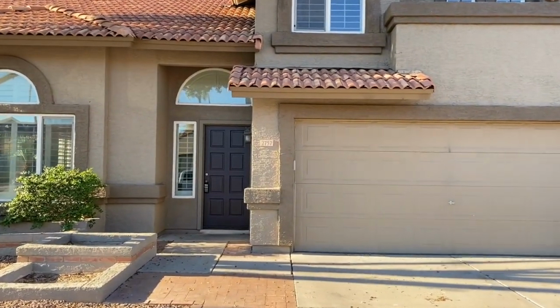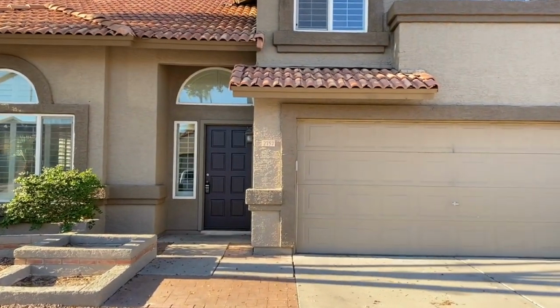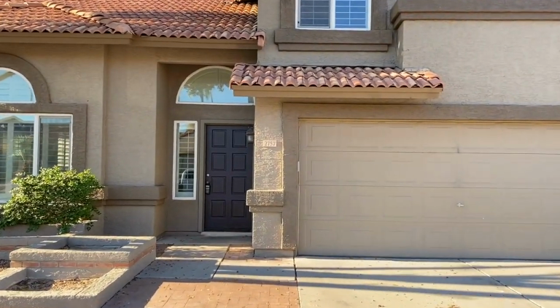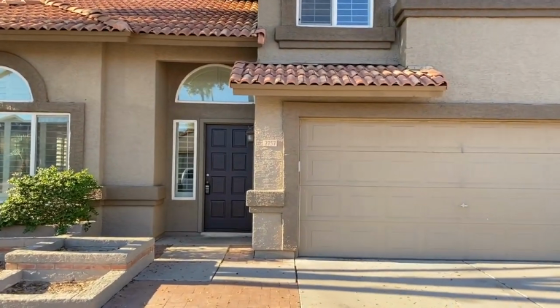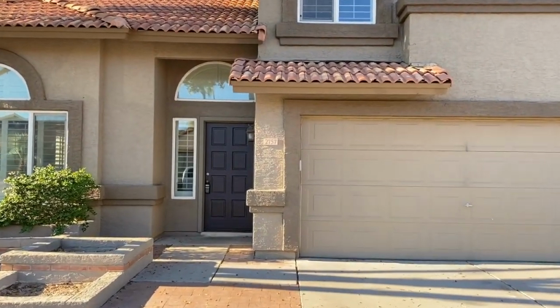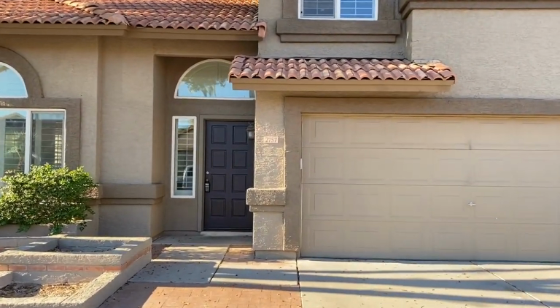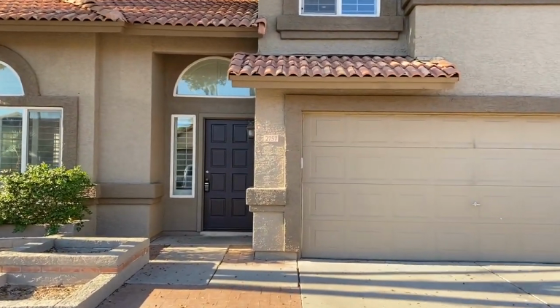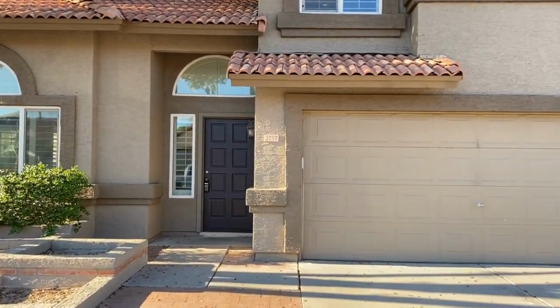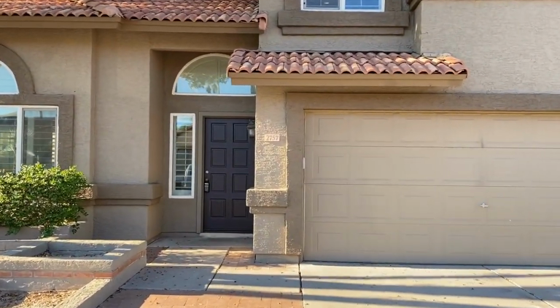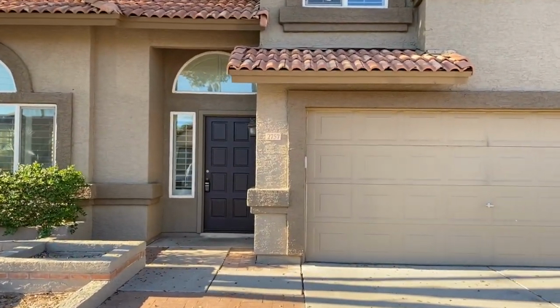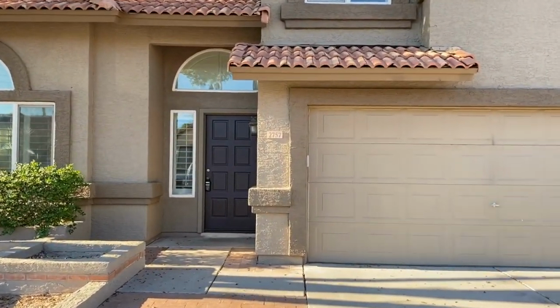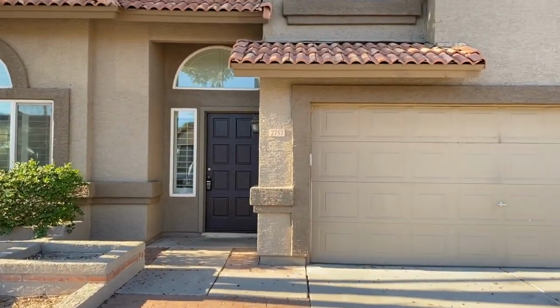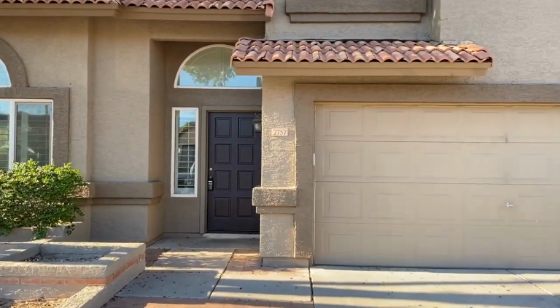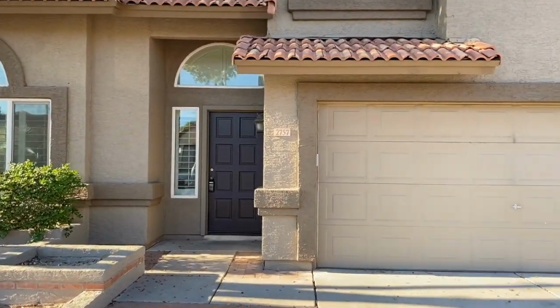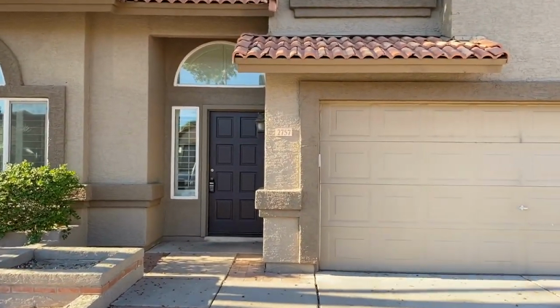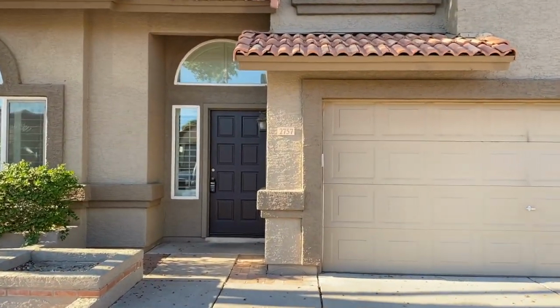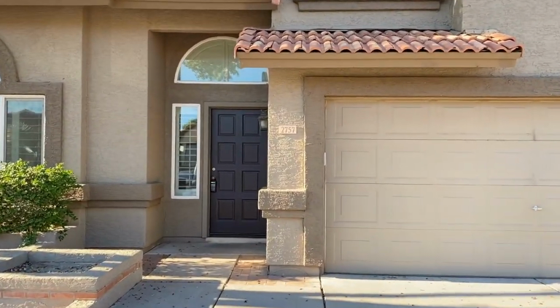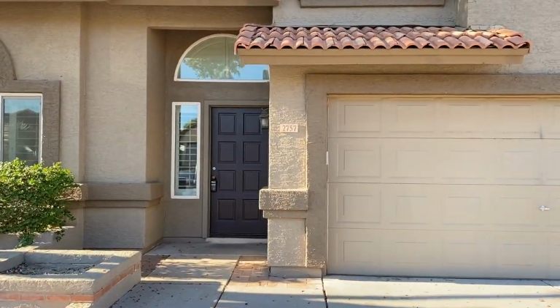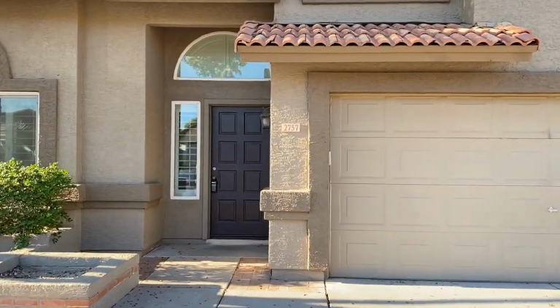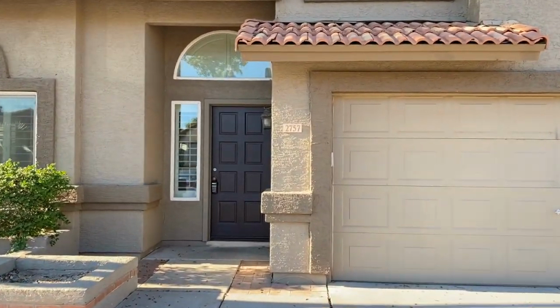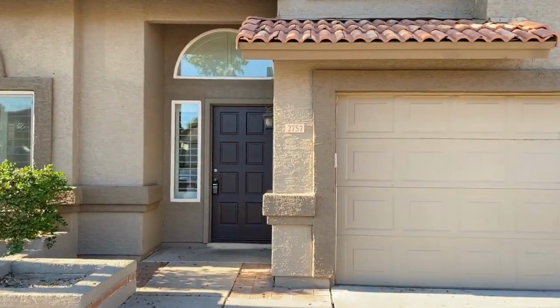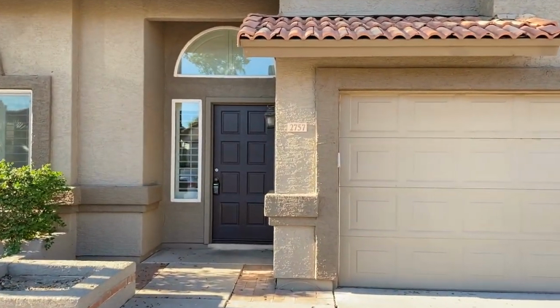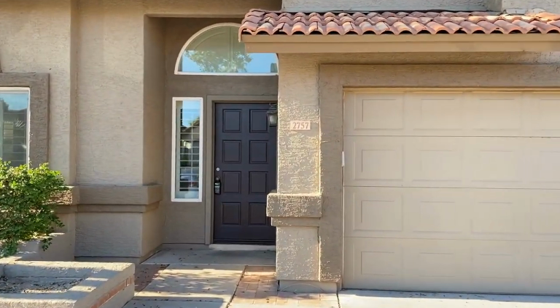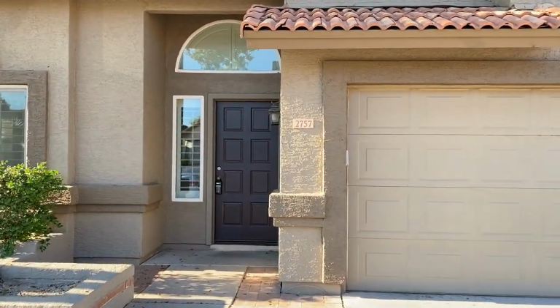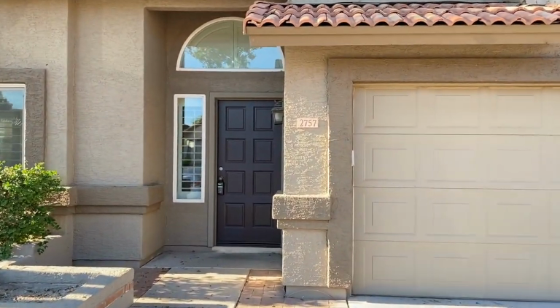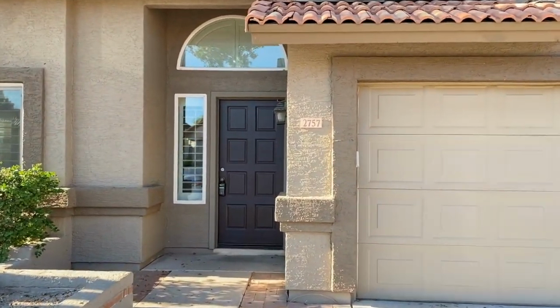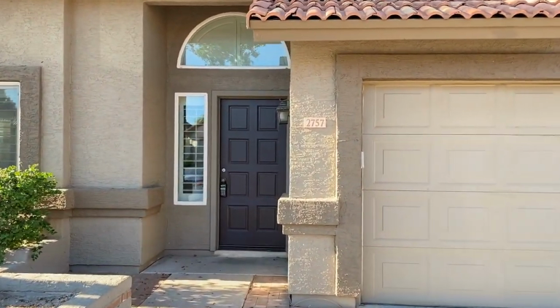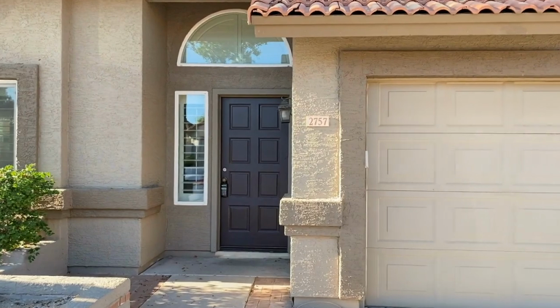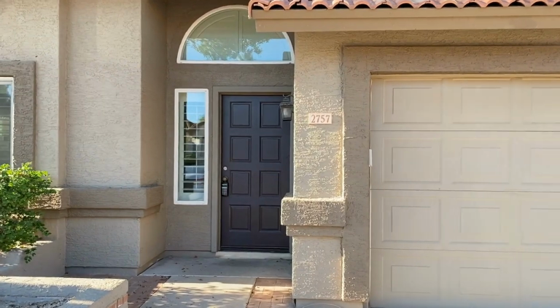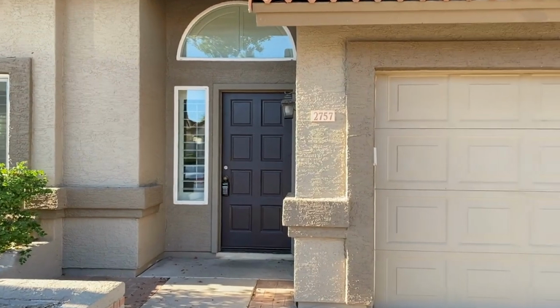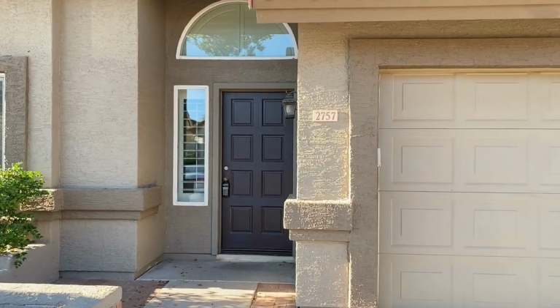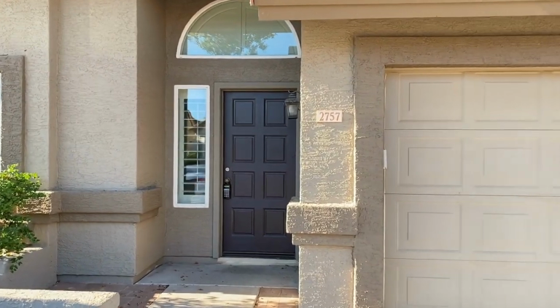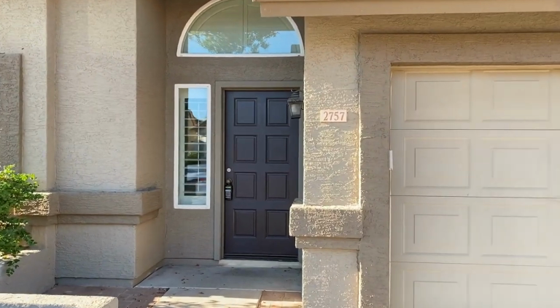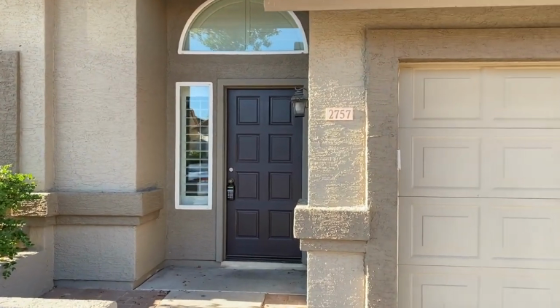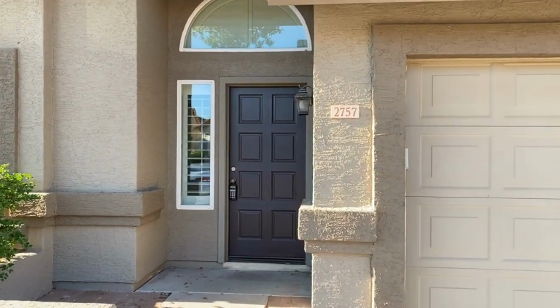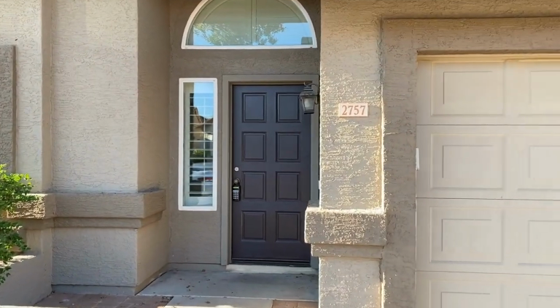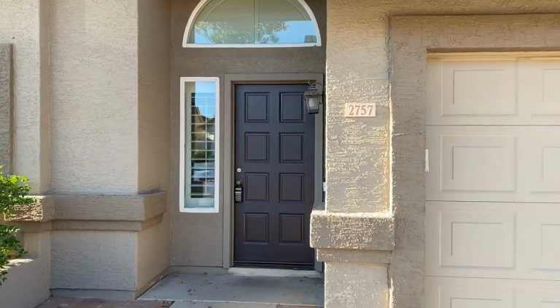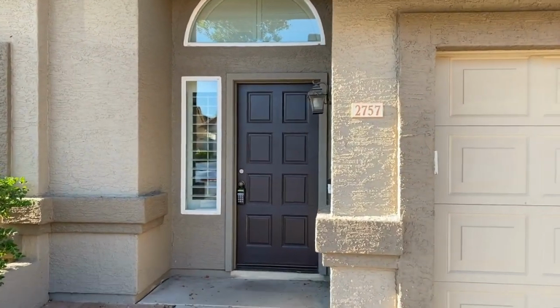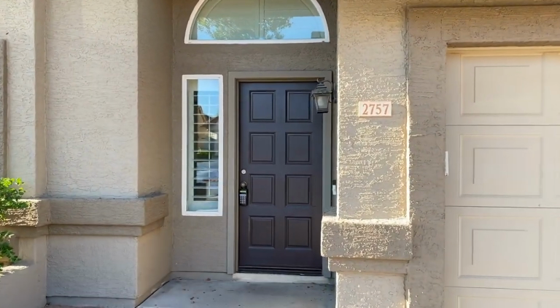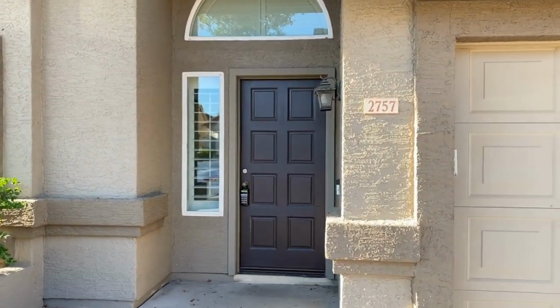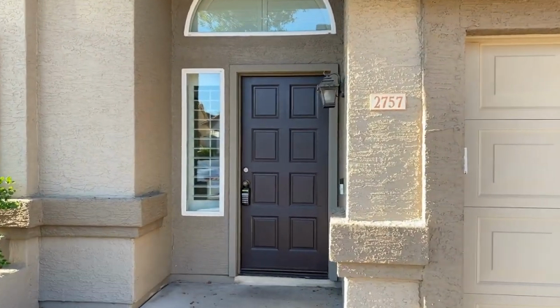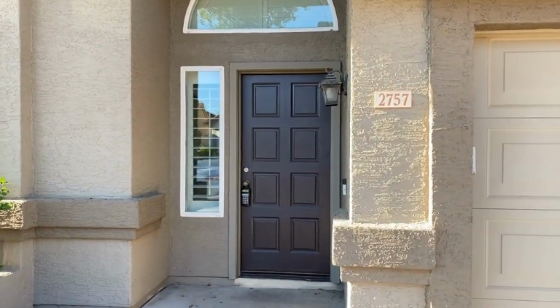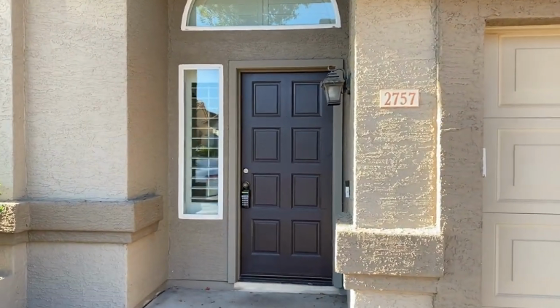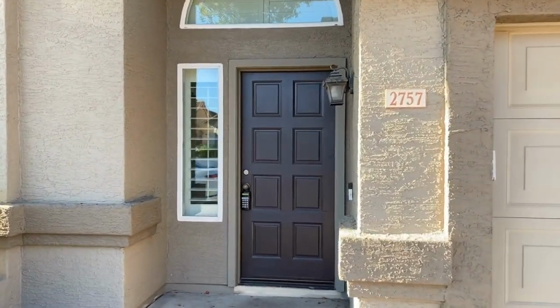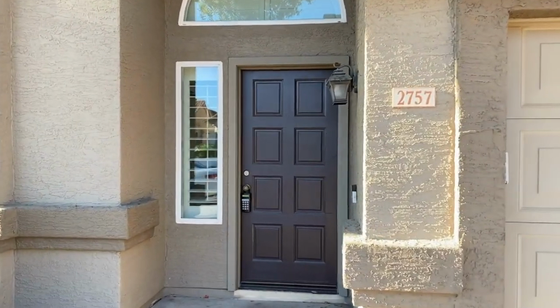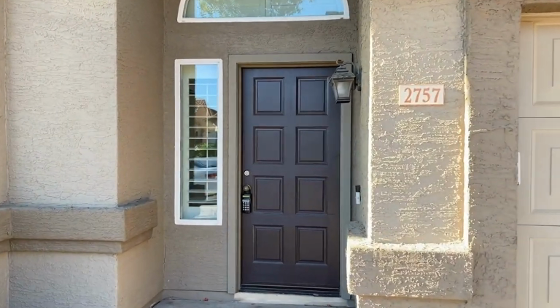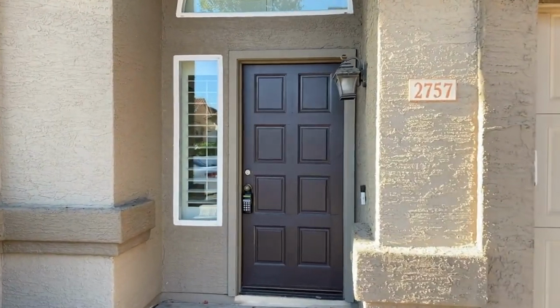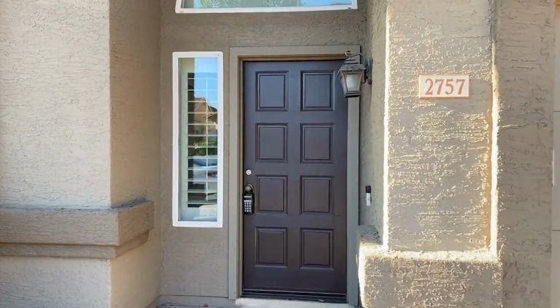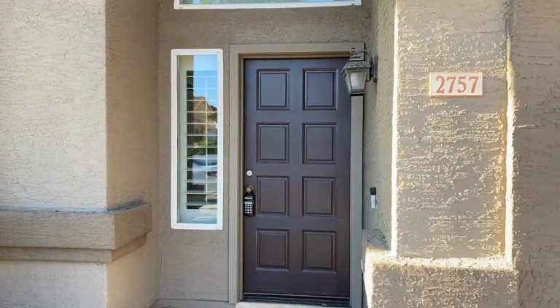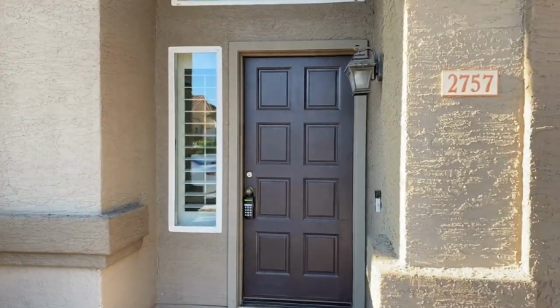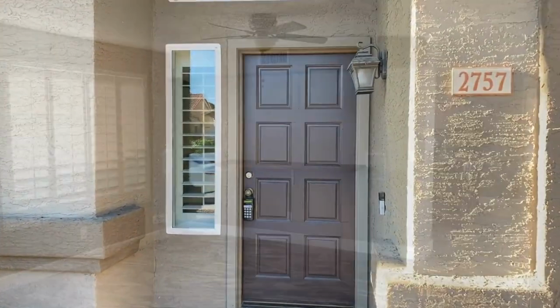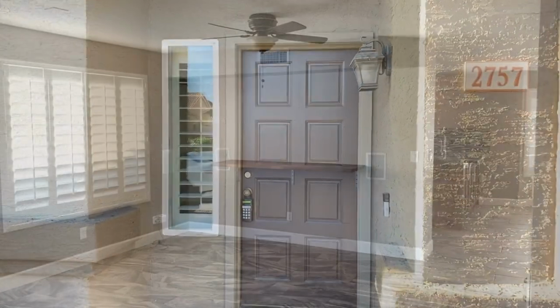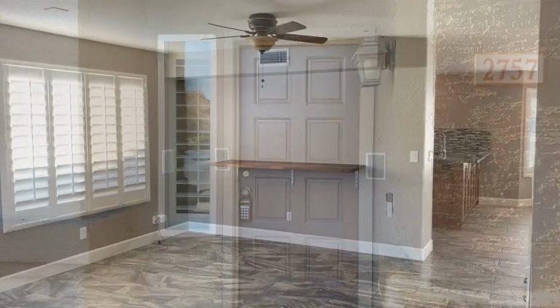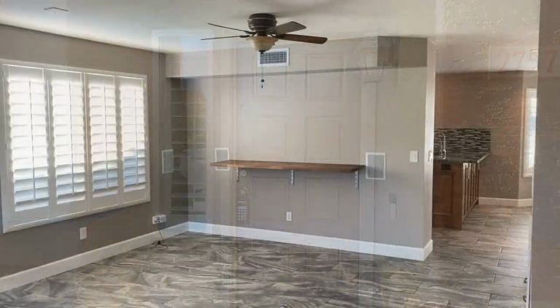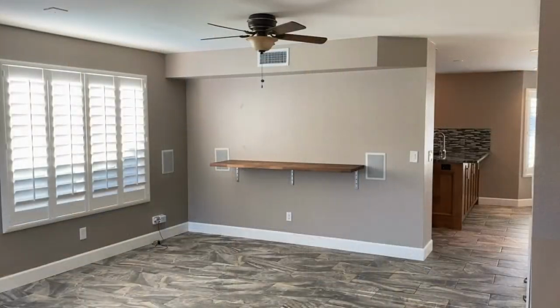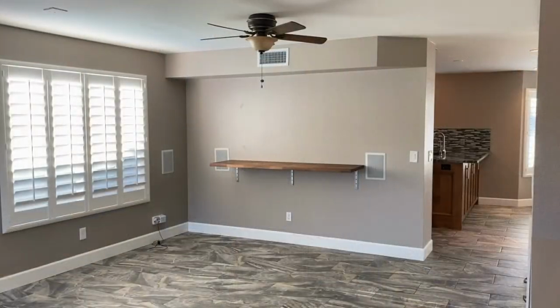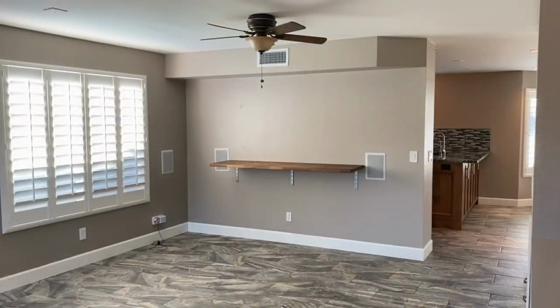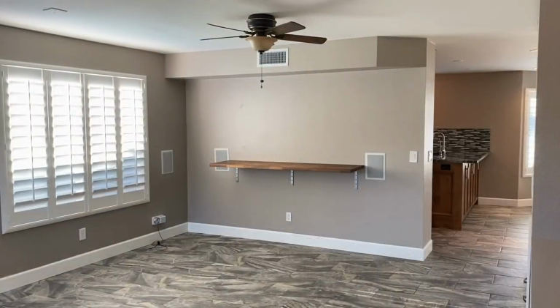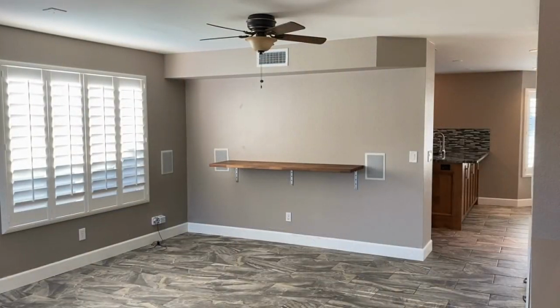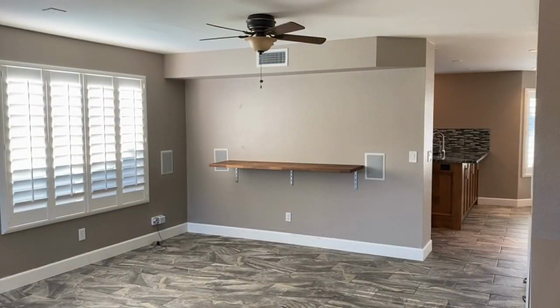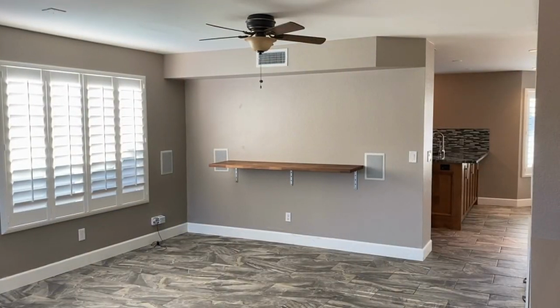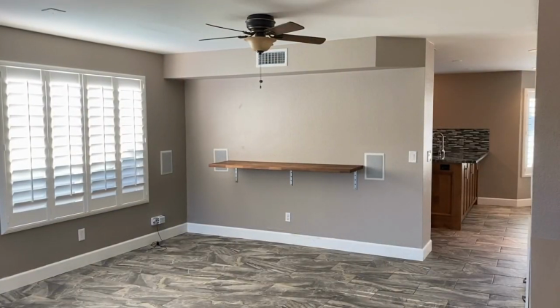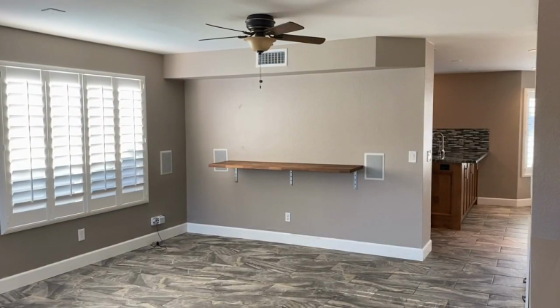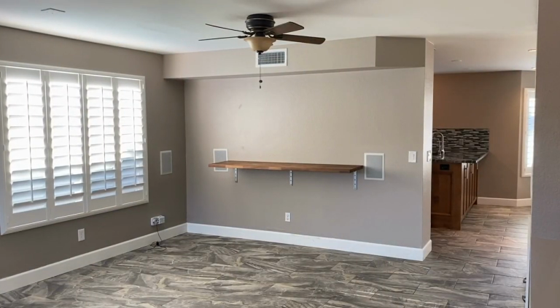This is a four bedroom, two and a half bath home northwest of Chandler Boulevard and 32nd Street.